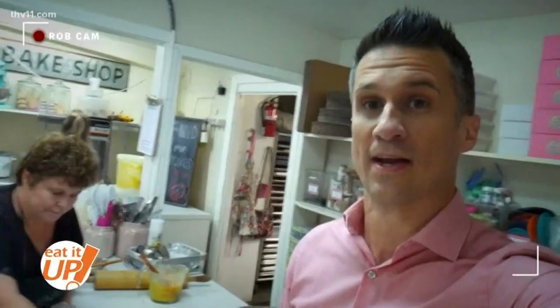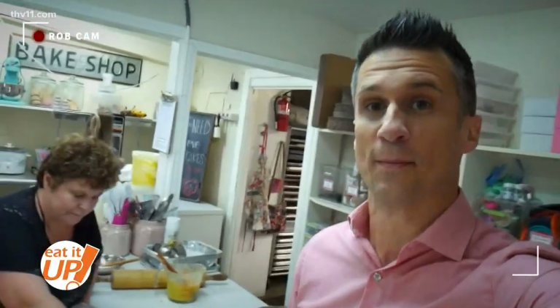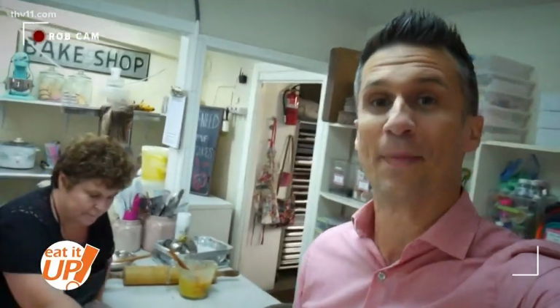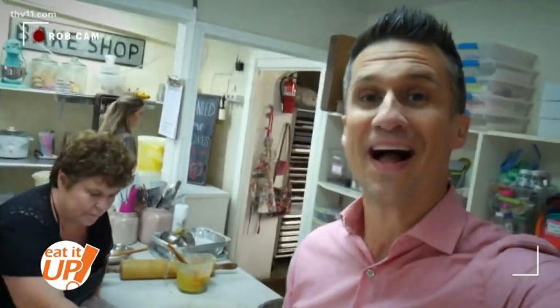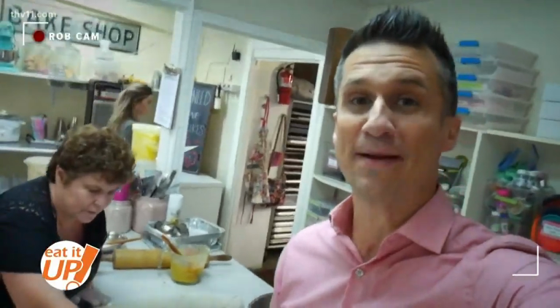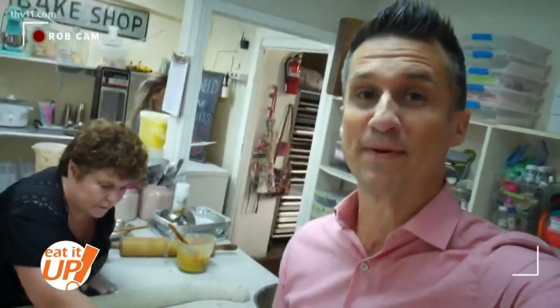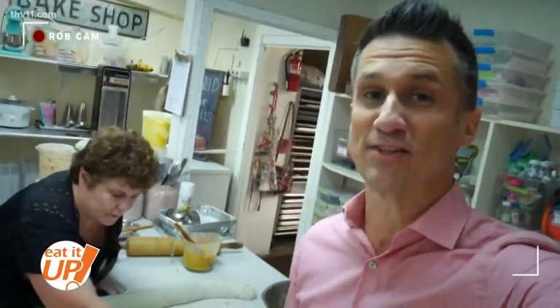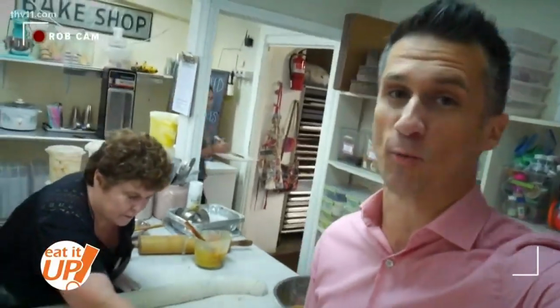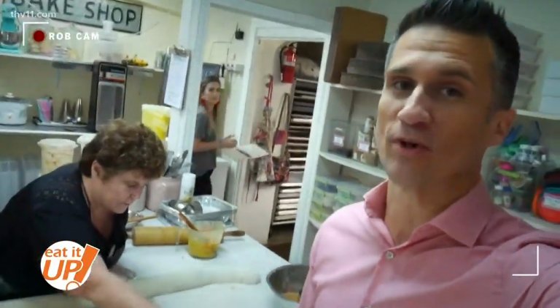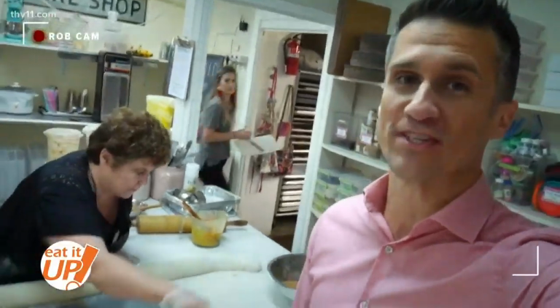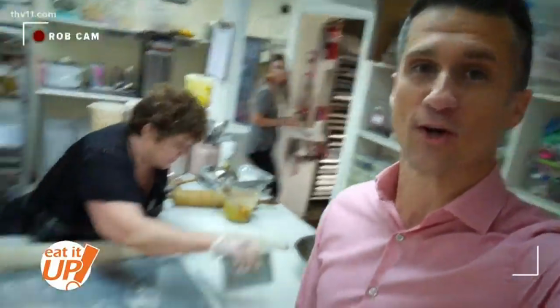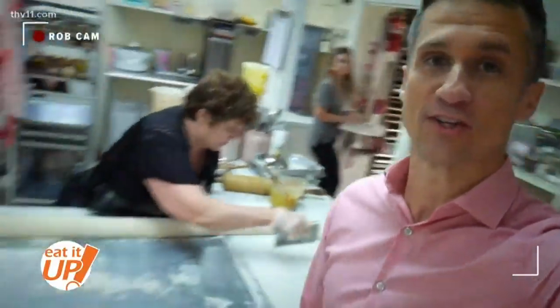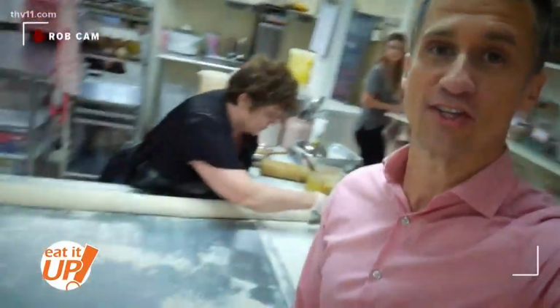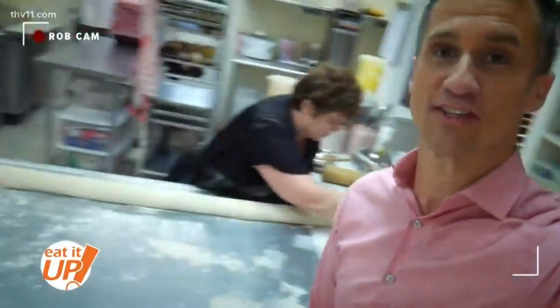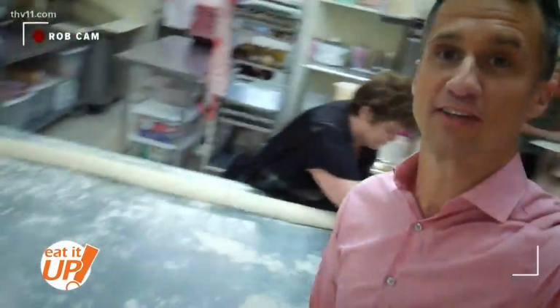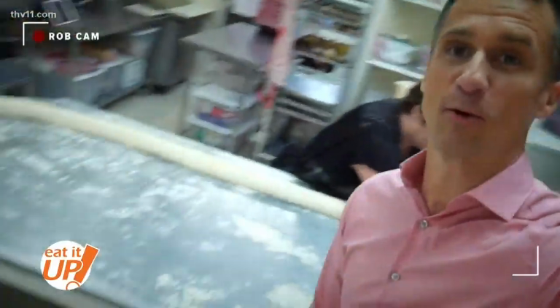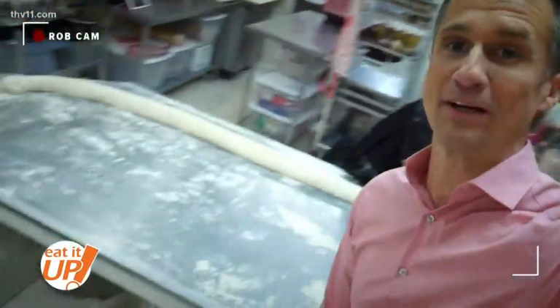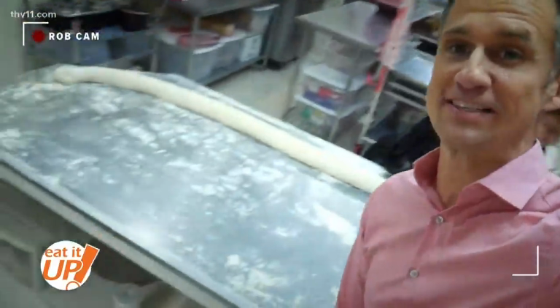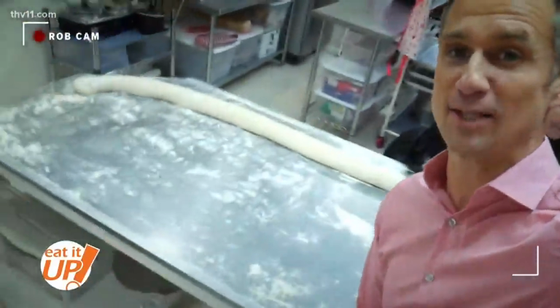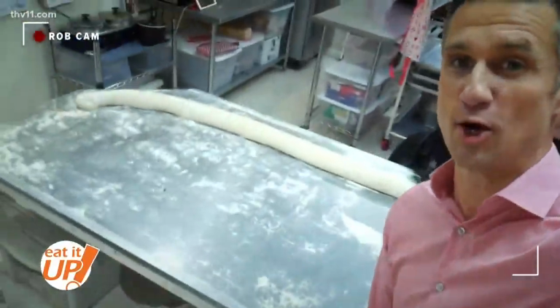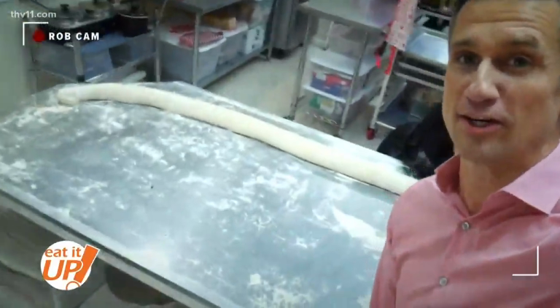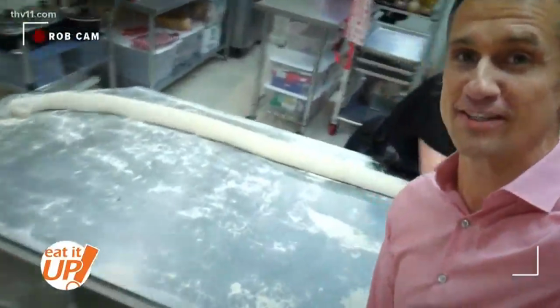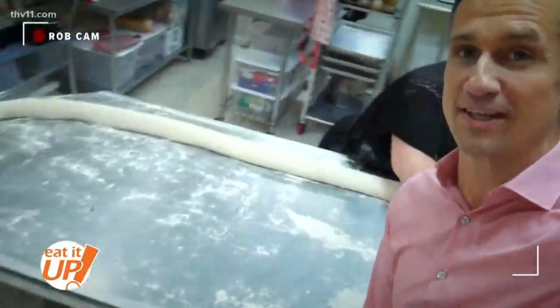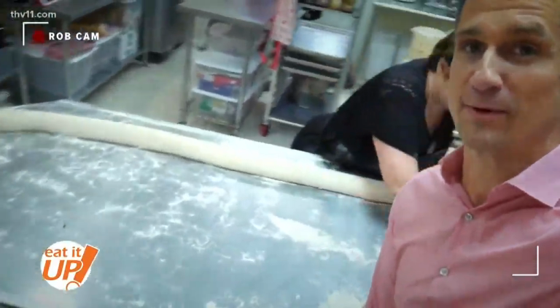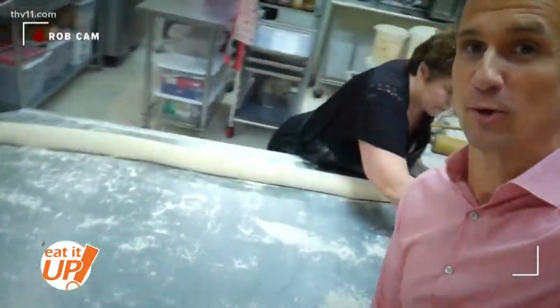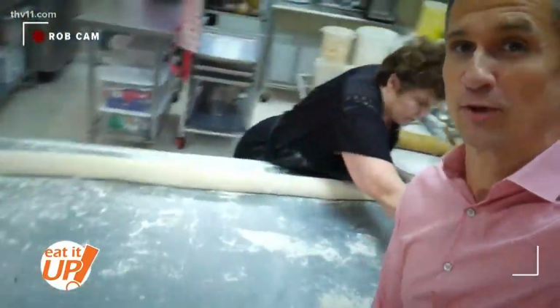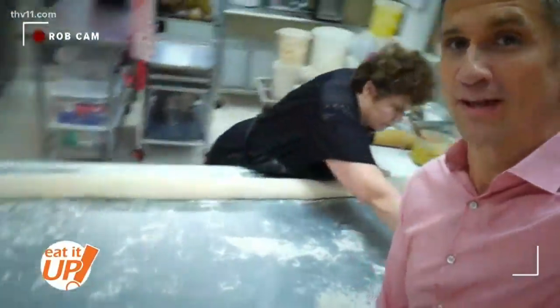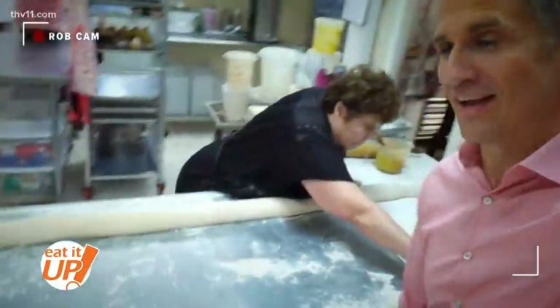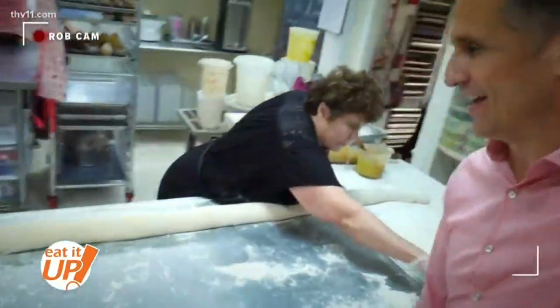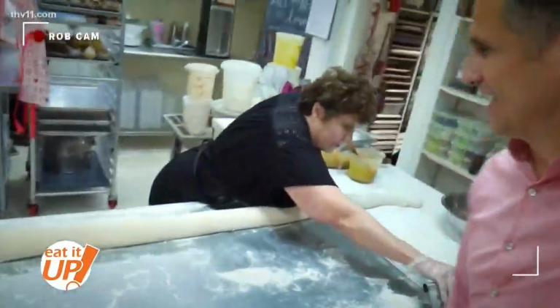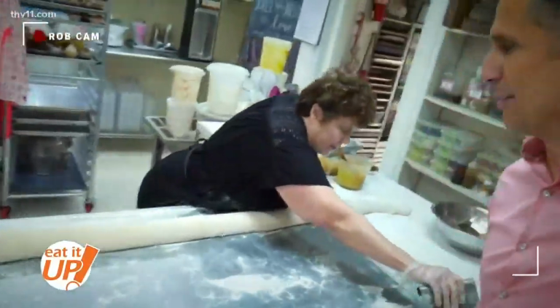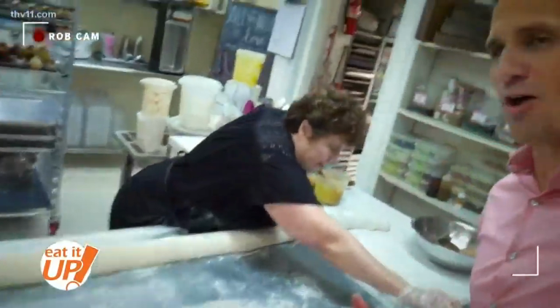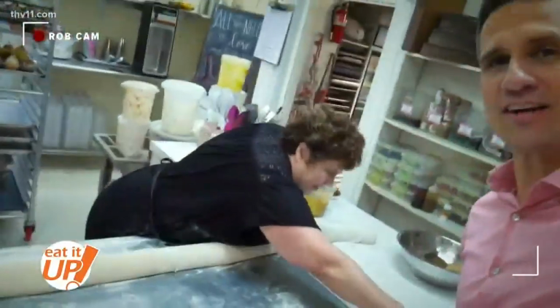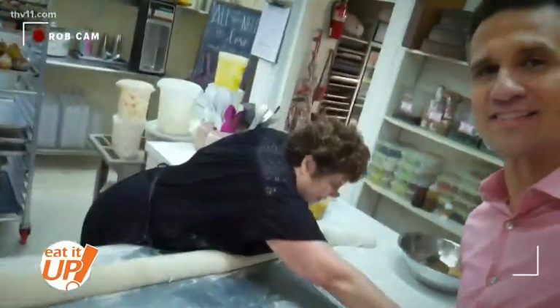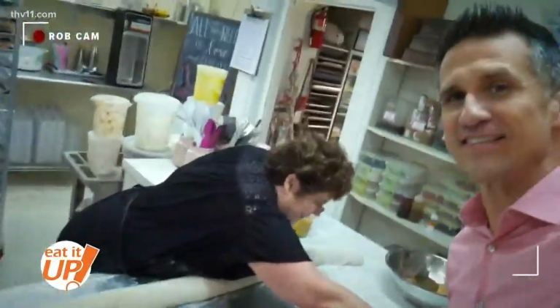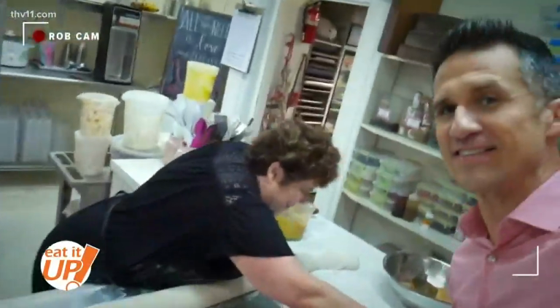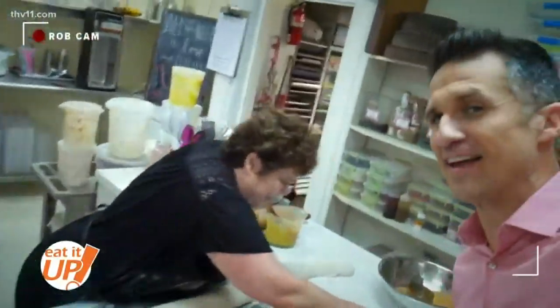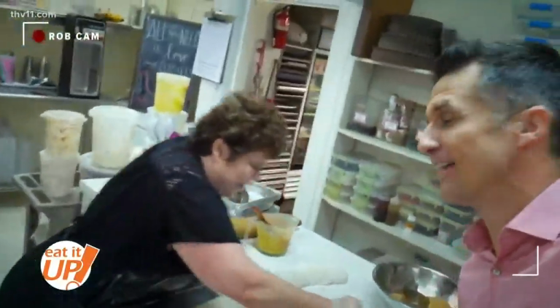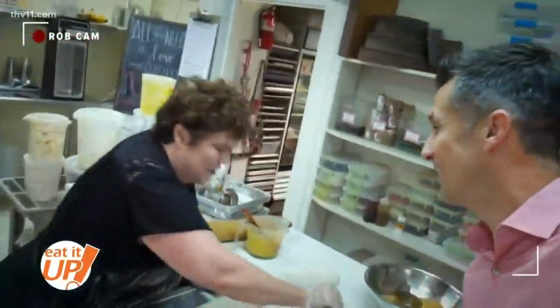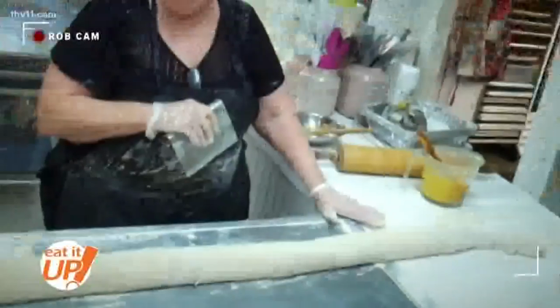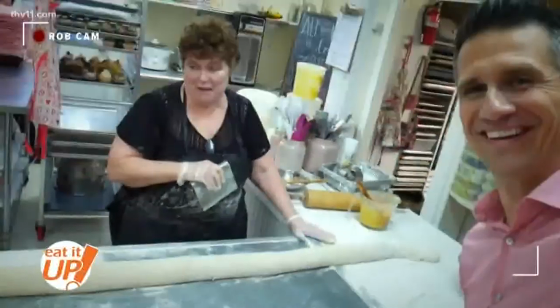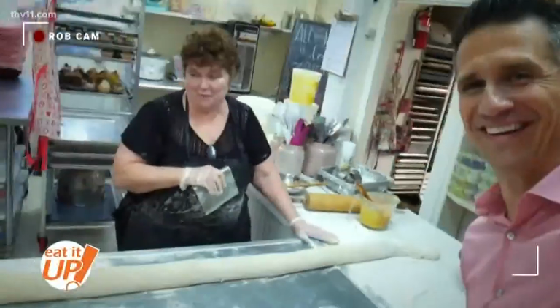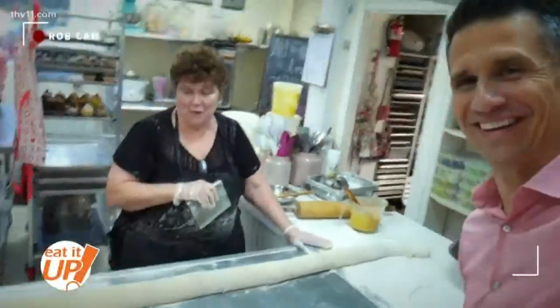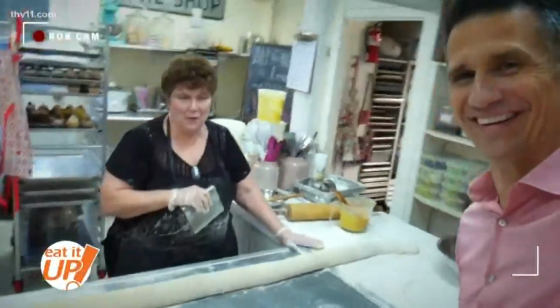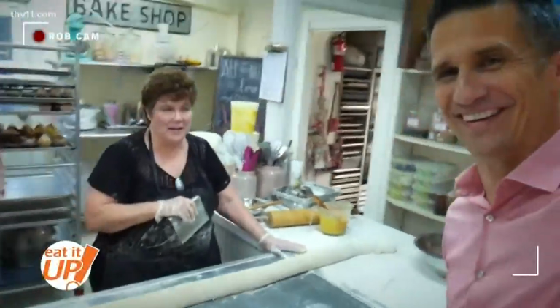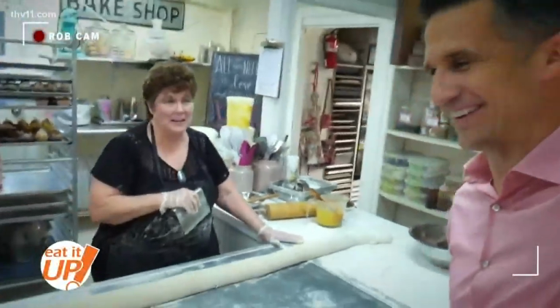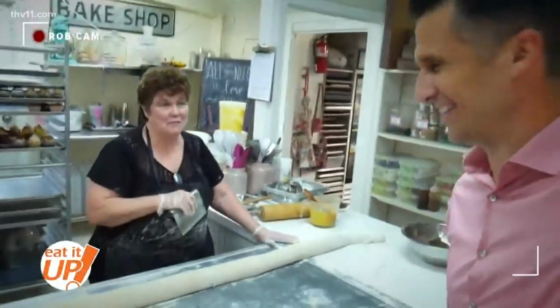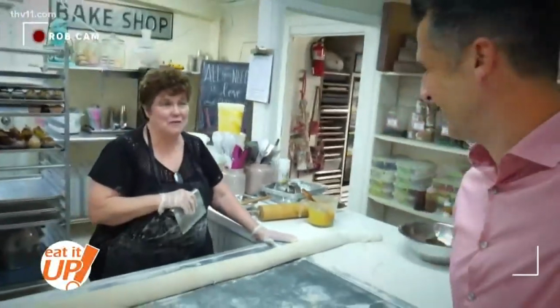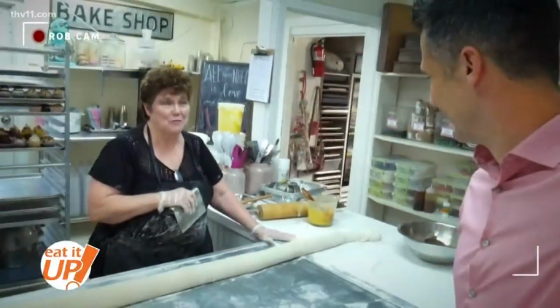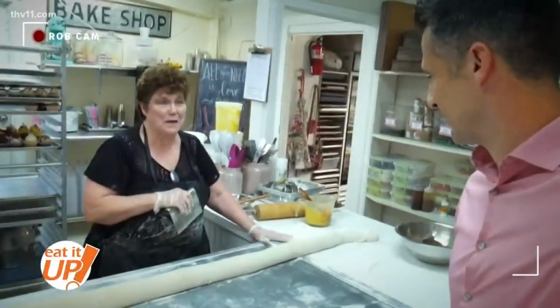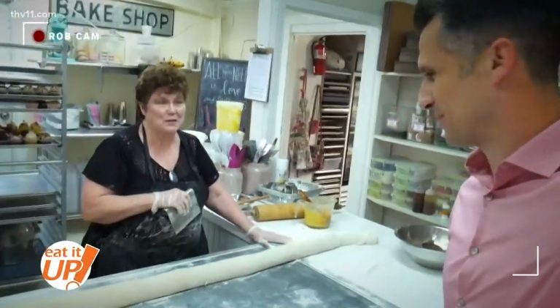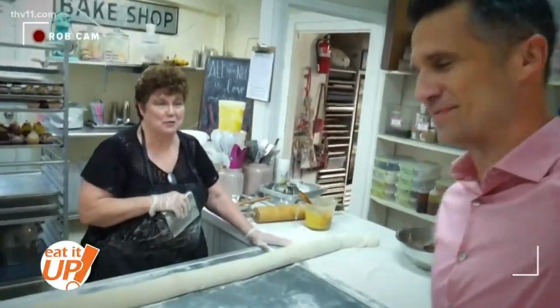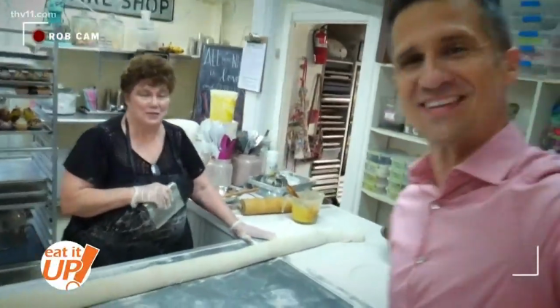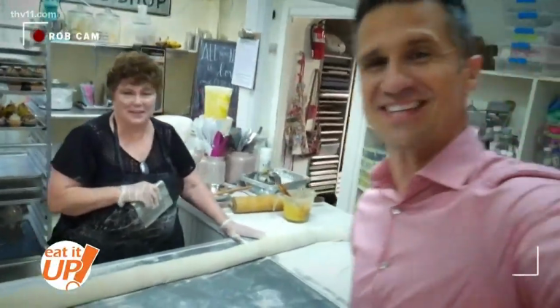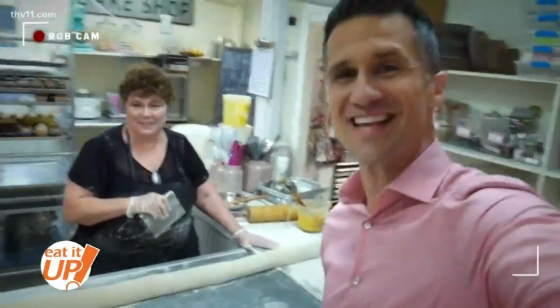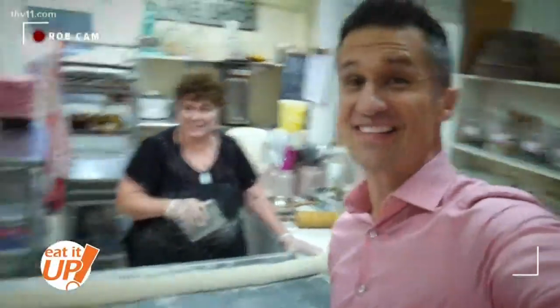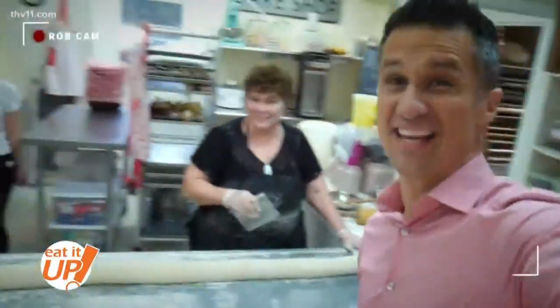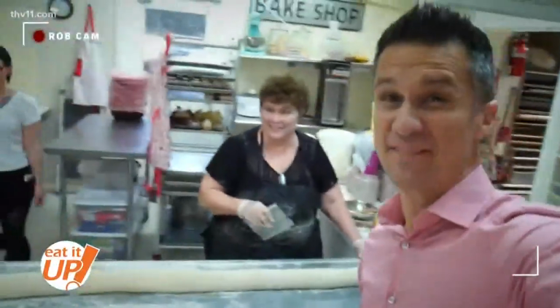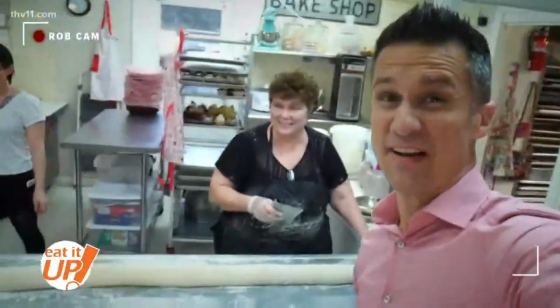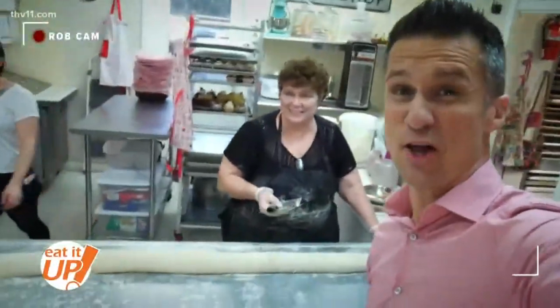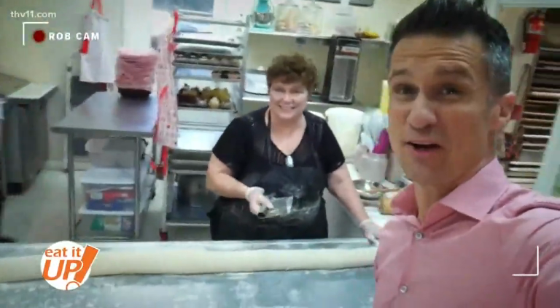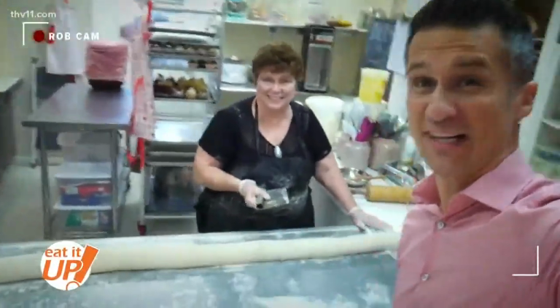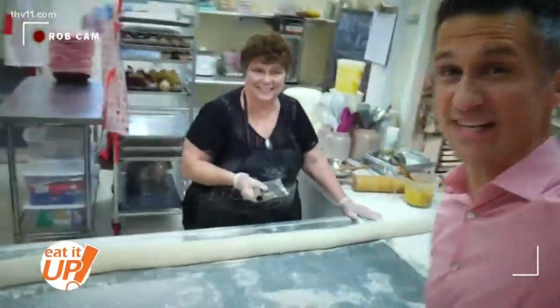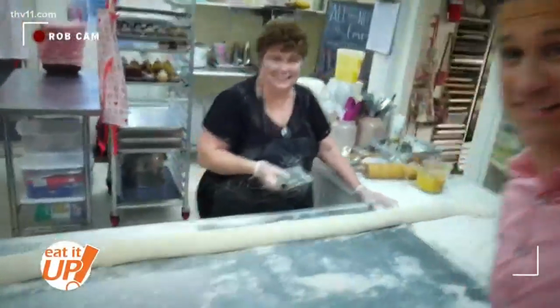Behind me is the world's largest — or at least longest — cinnamon roll. How long is this thing? It's like 10 feet long at least.